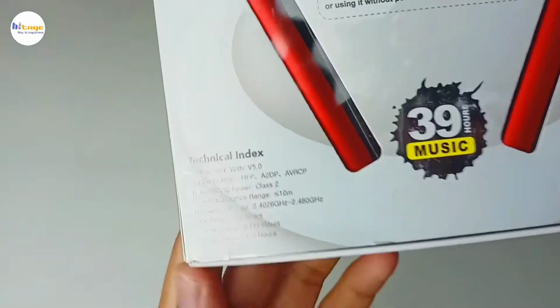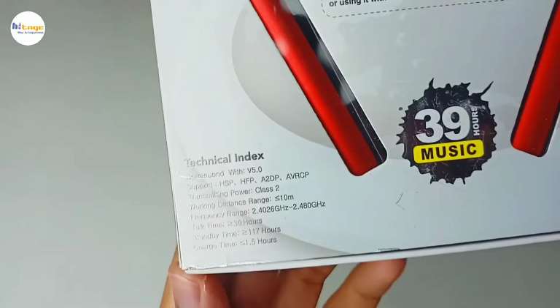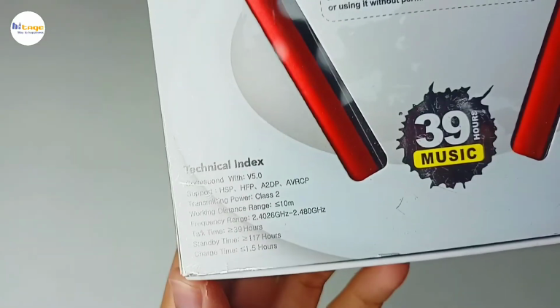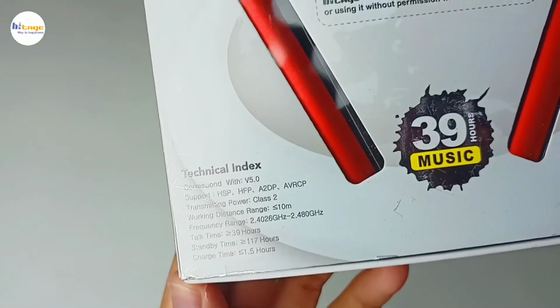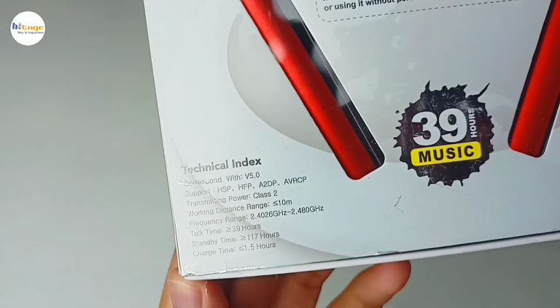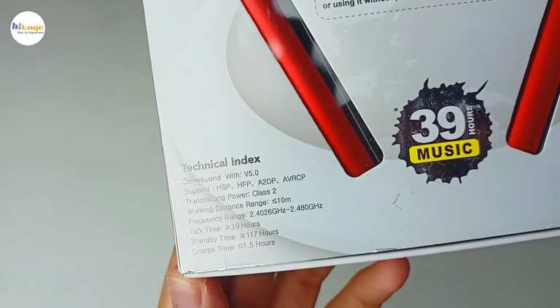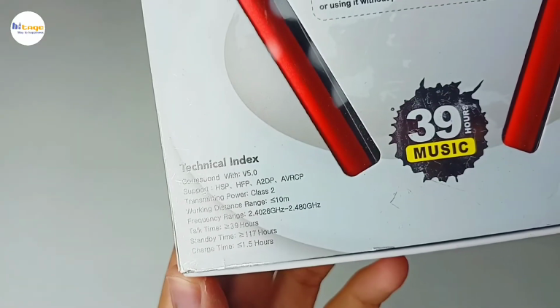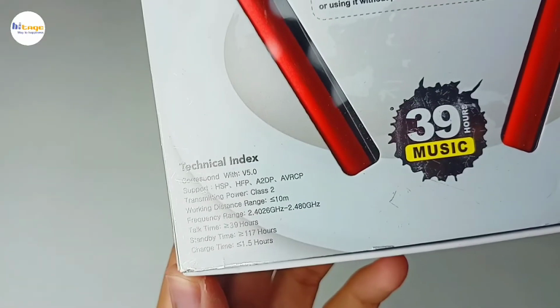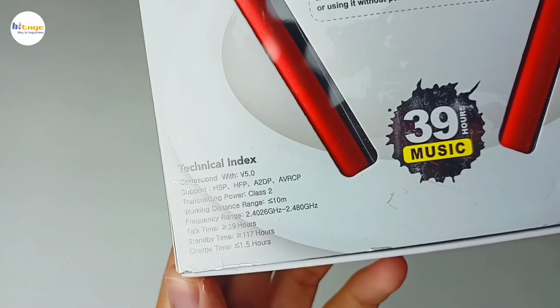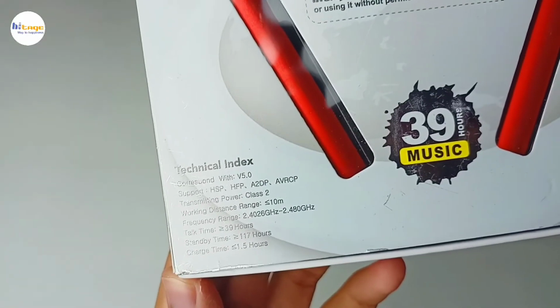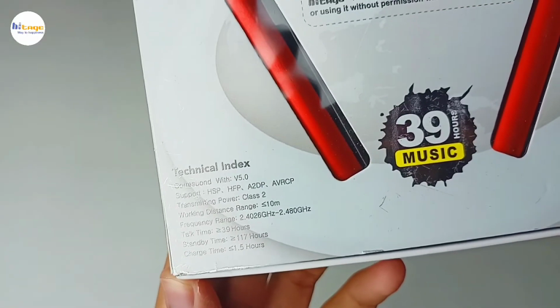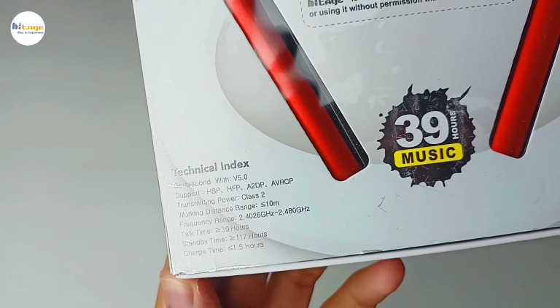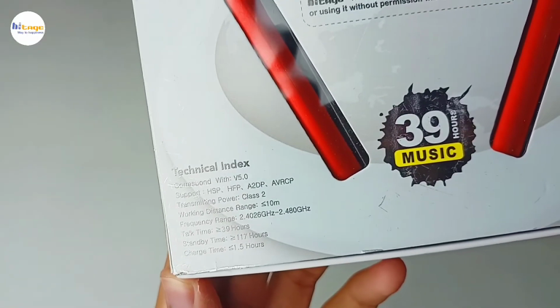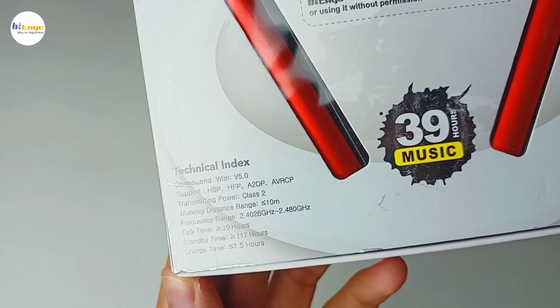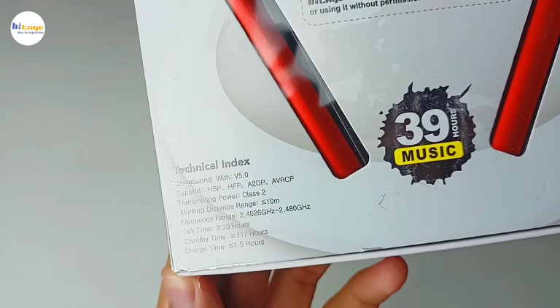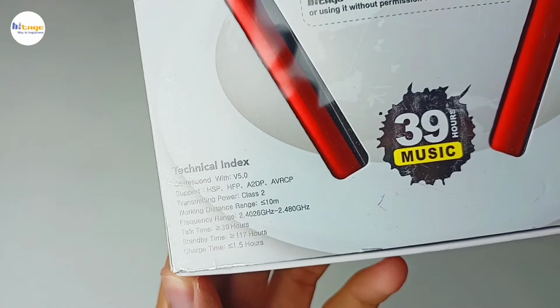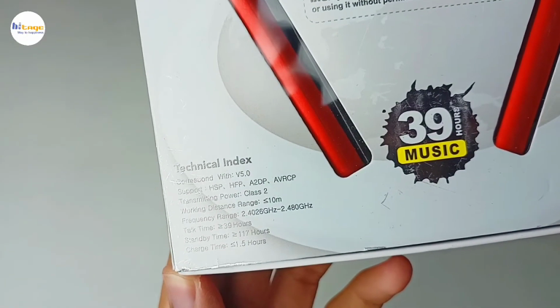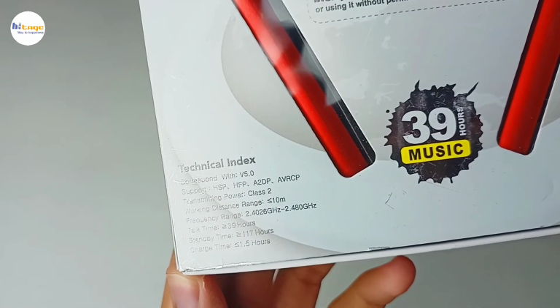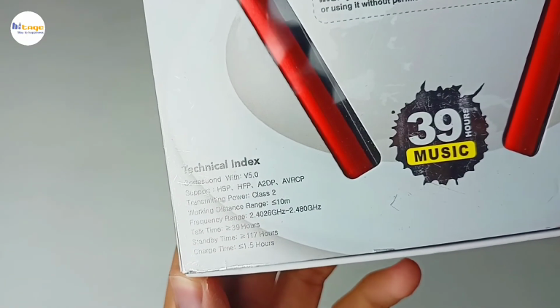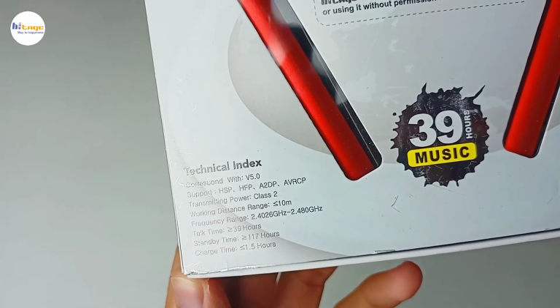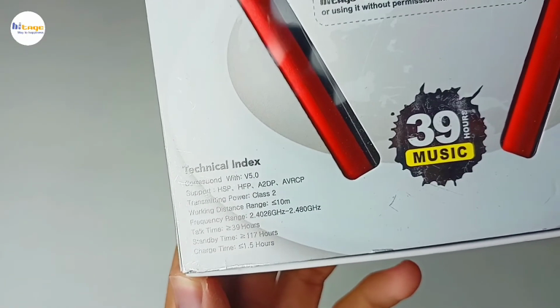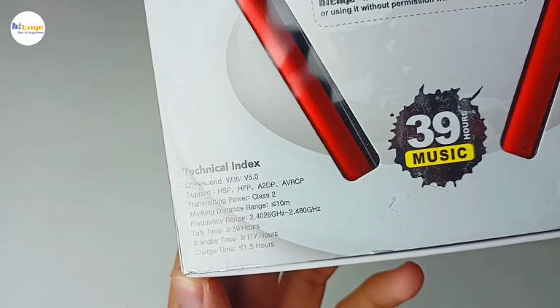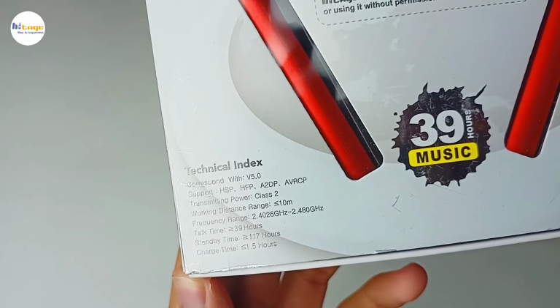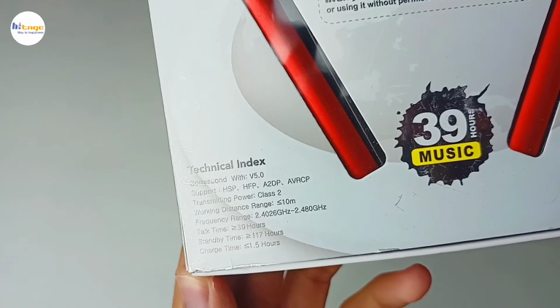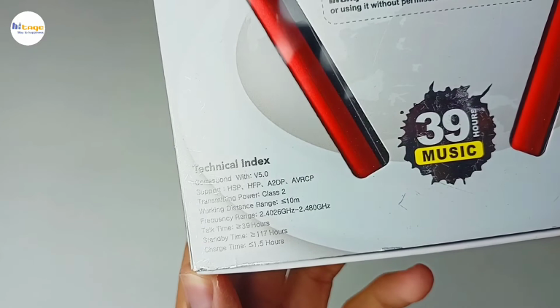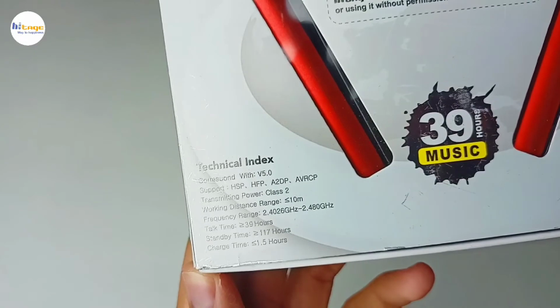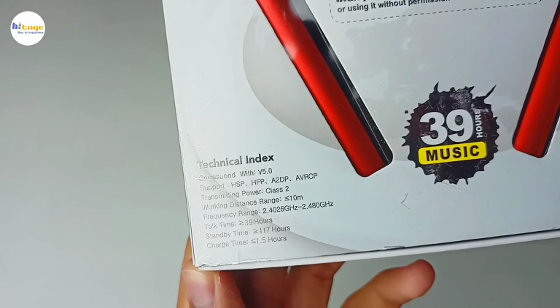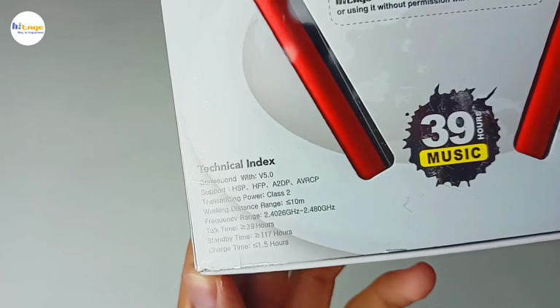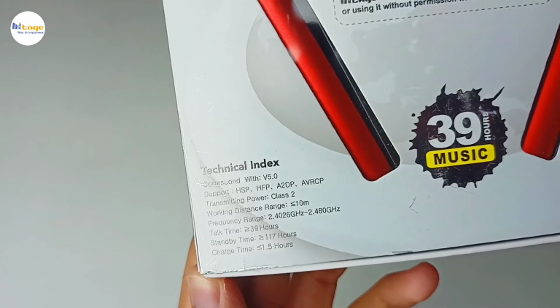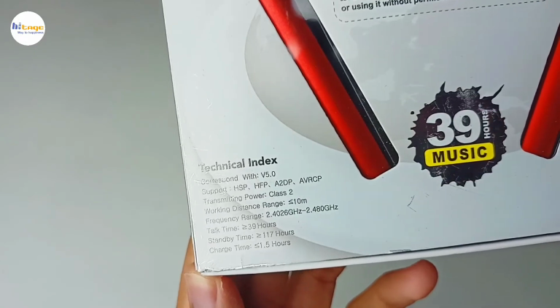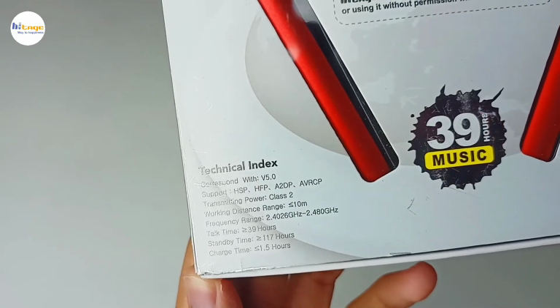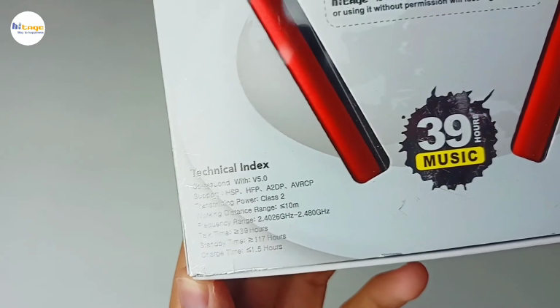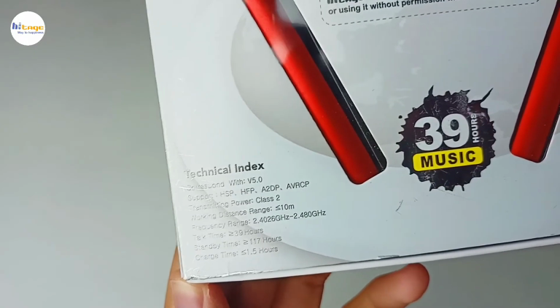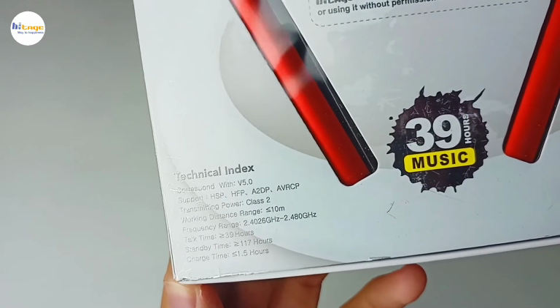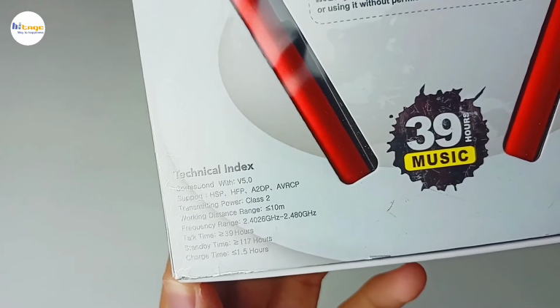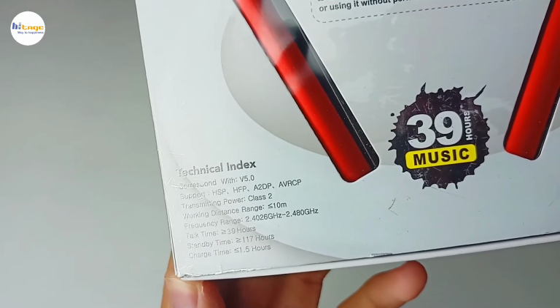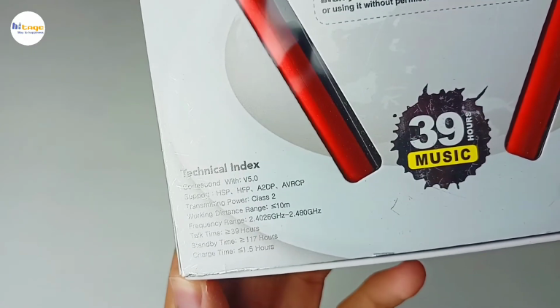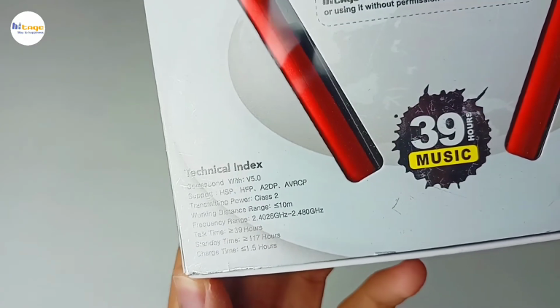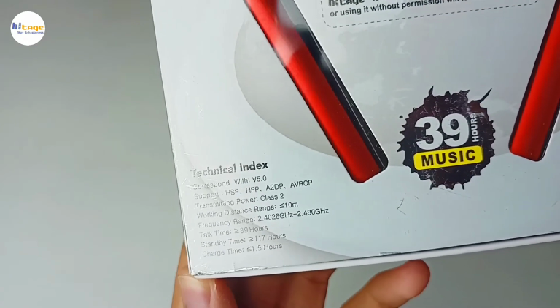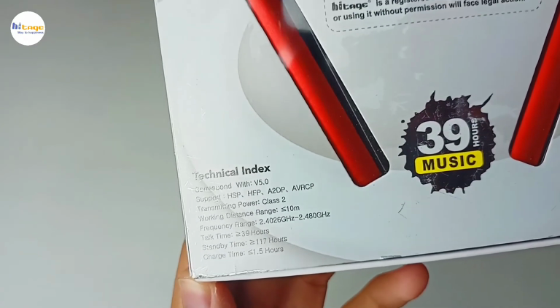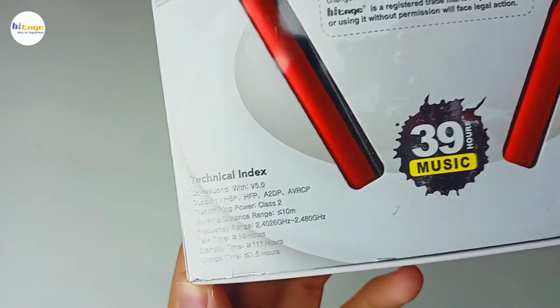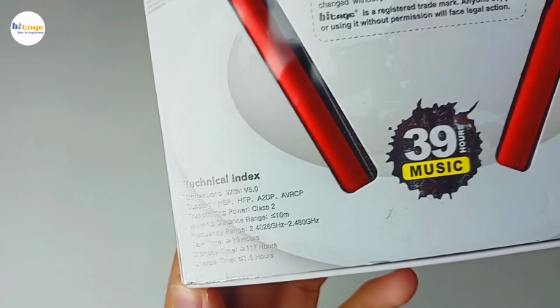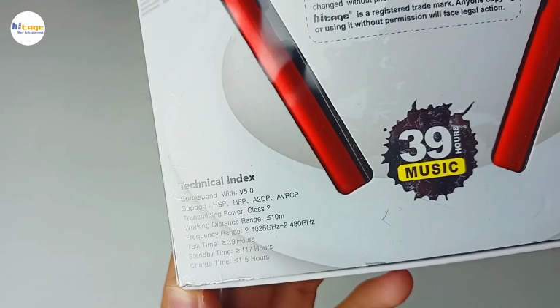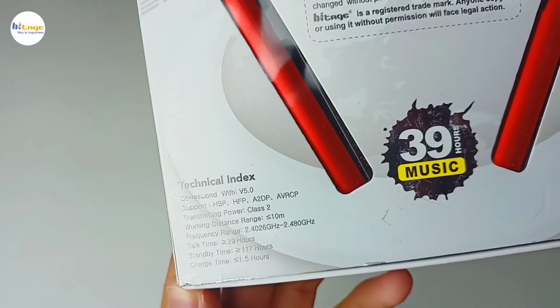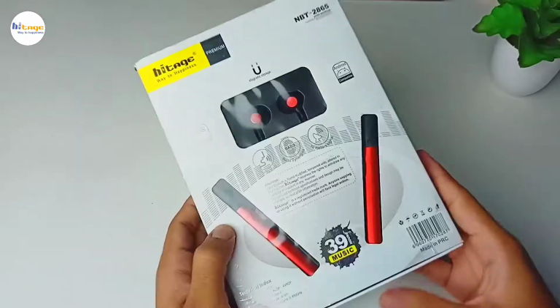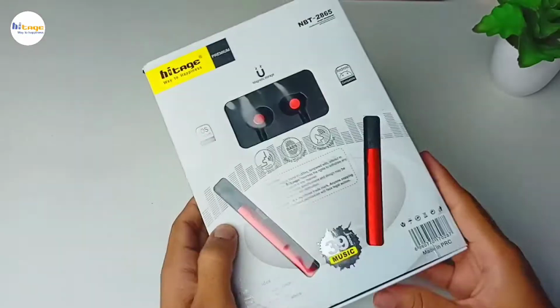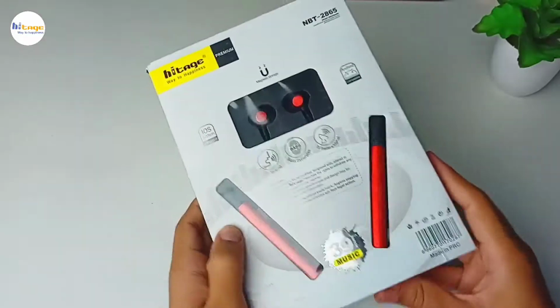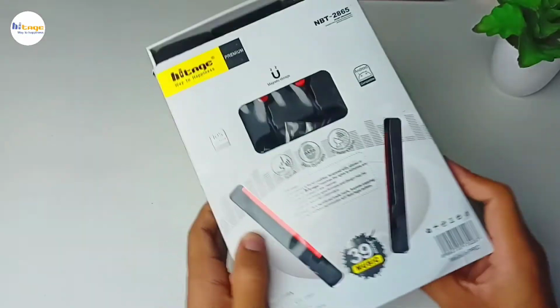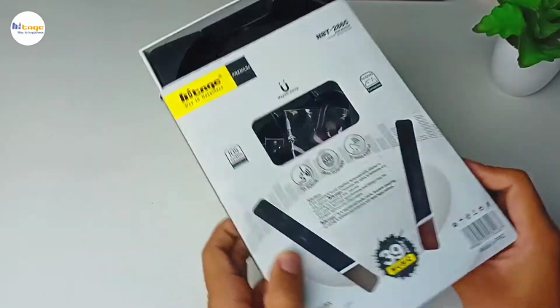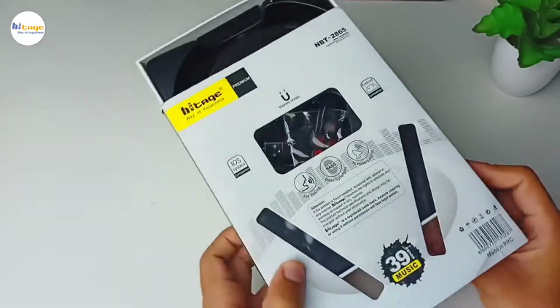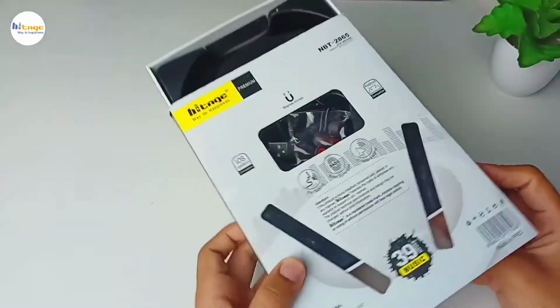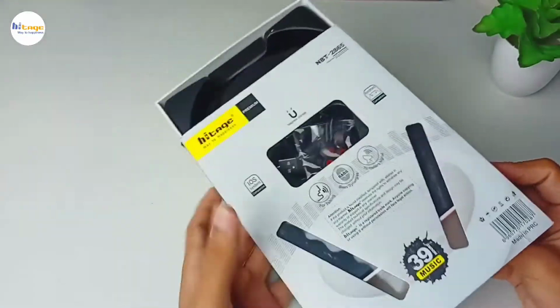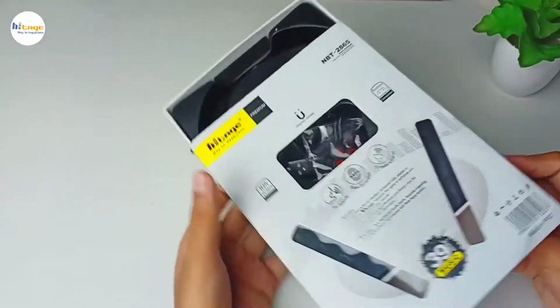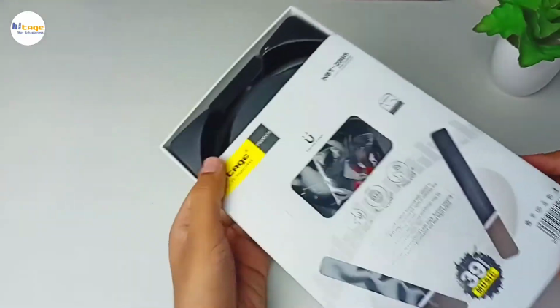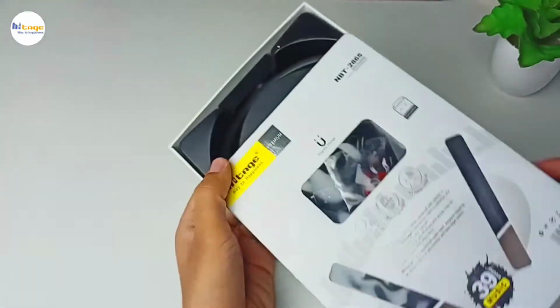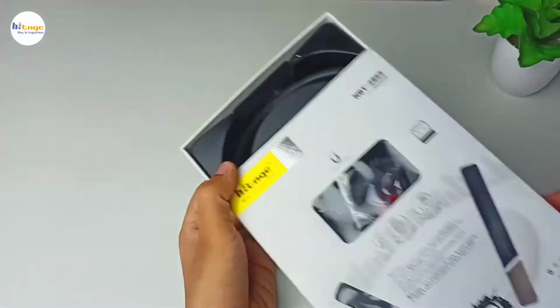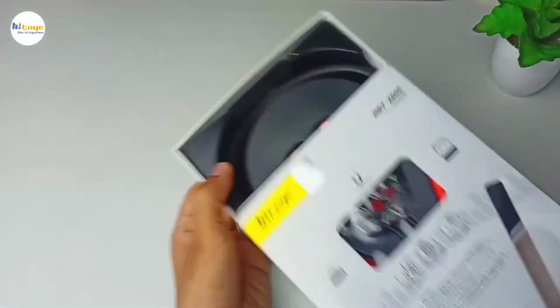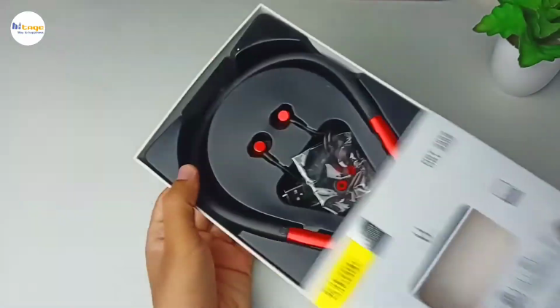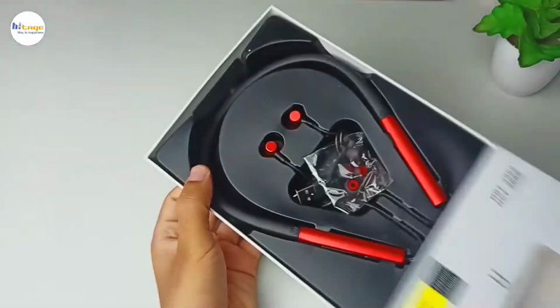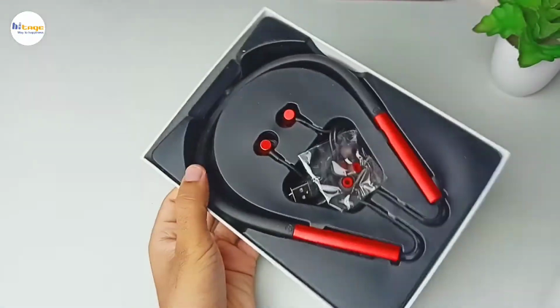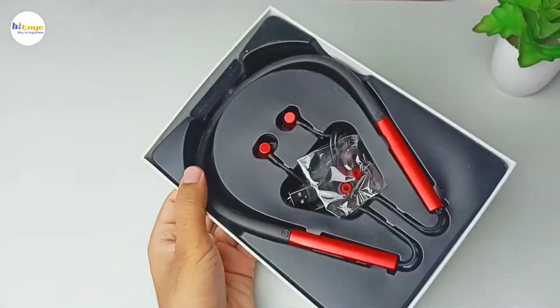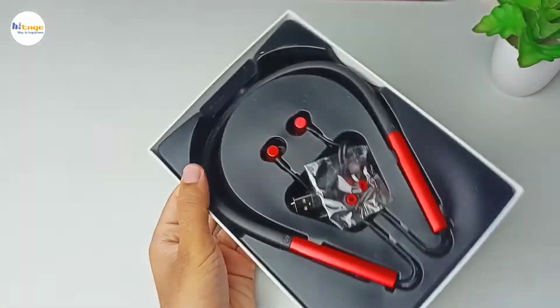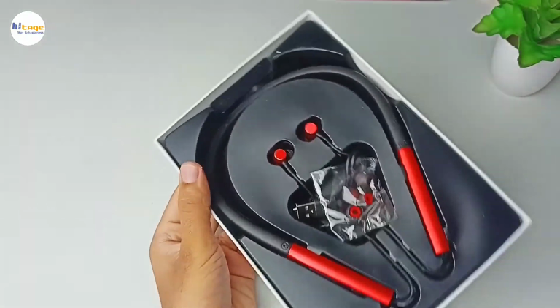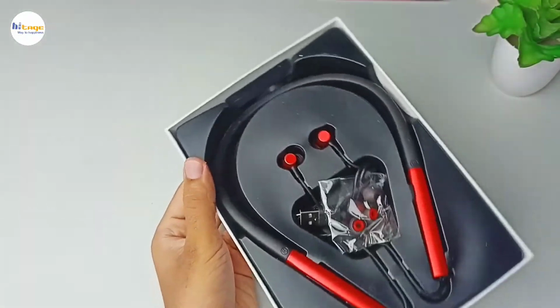At the bottom it has some technical specs mentioned about this neckband, which we will talk about in the video. Now let's unbox this and see what we get inside.